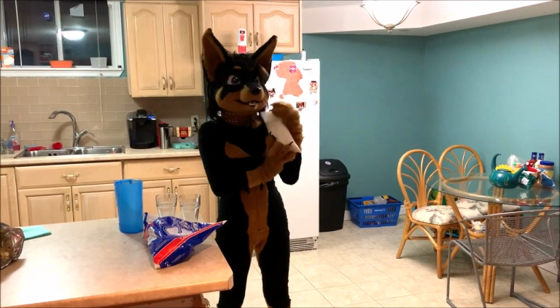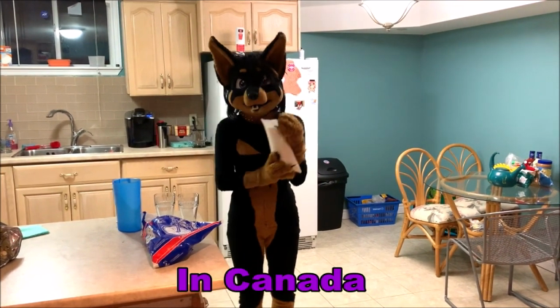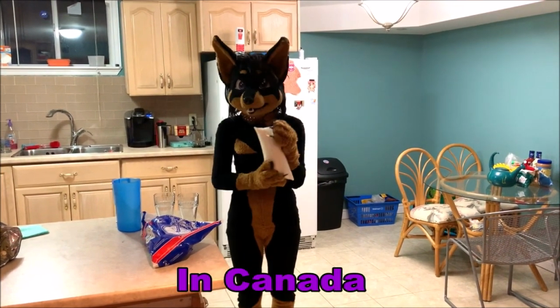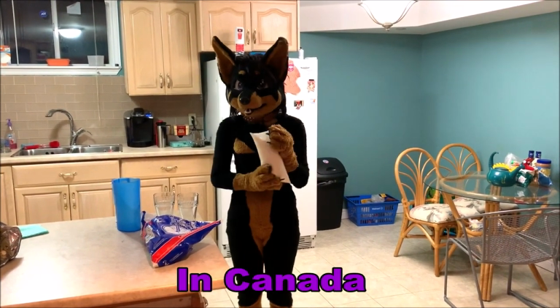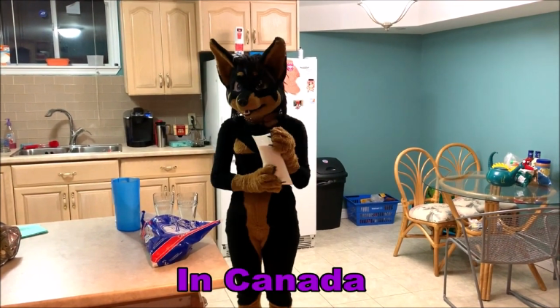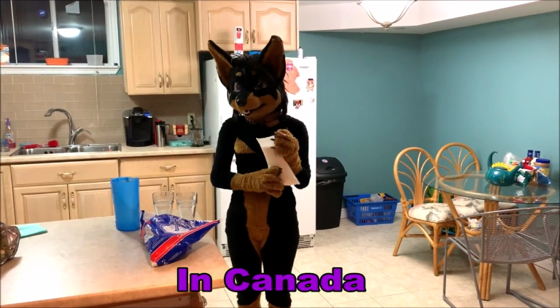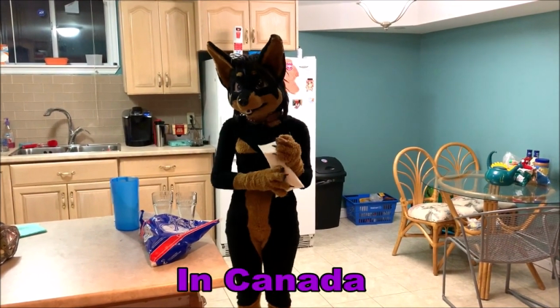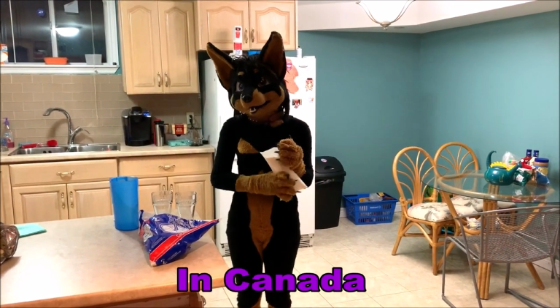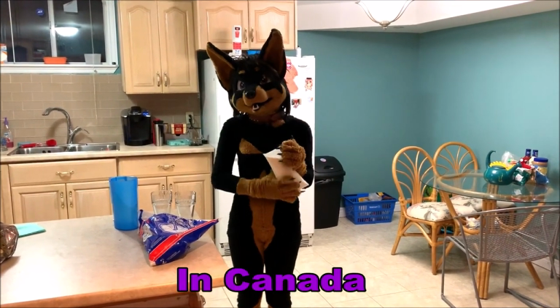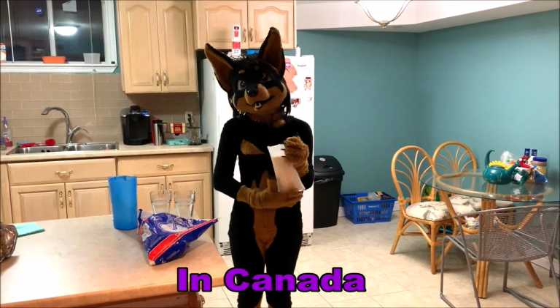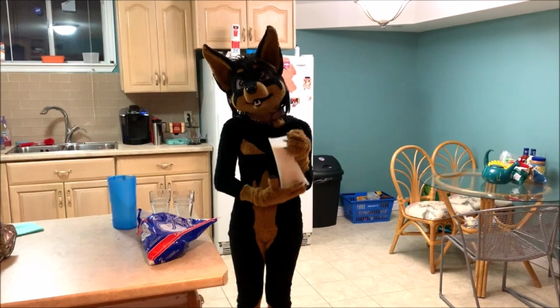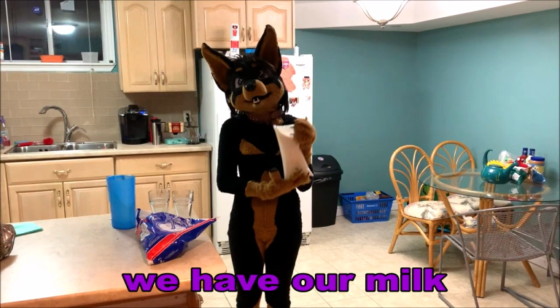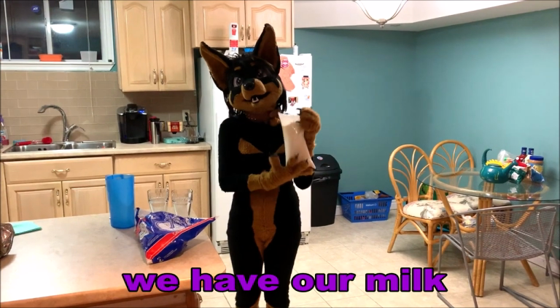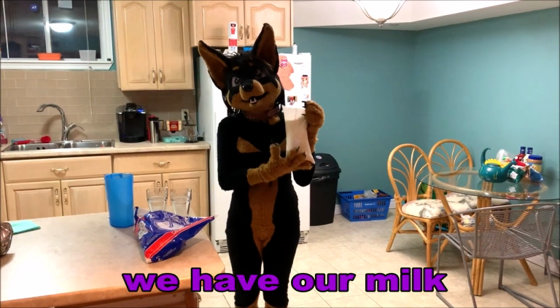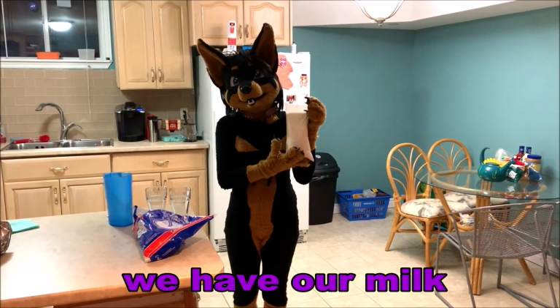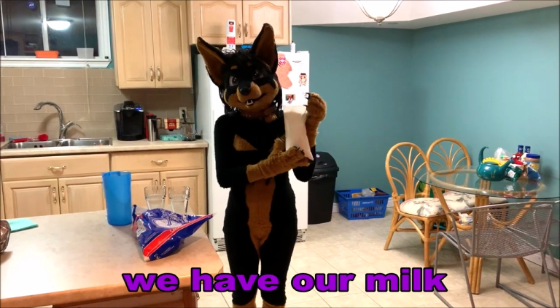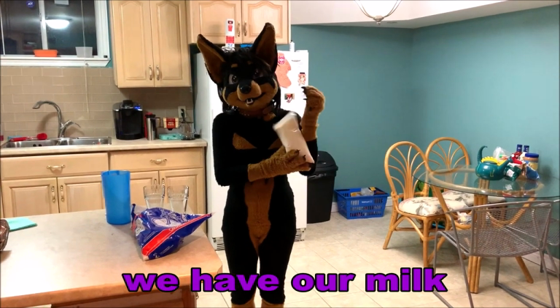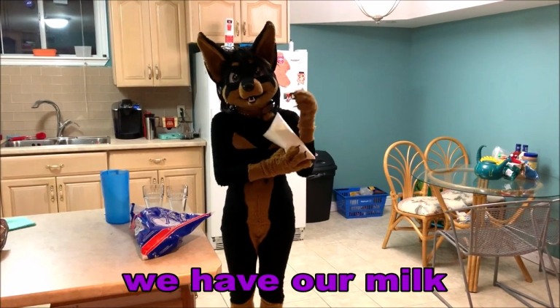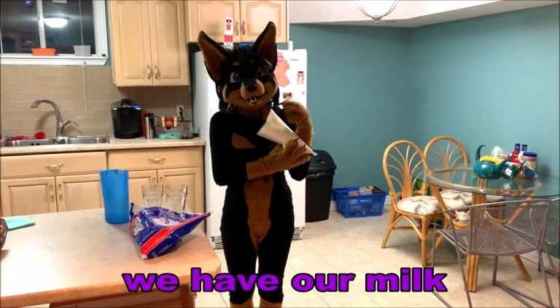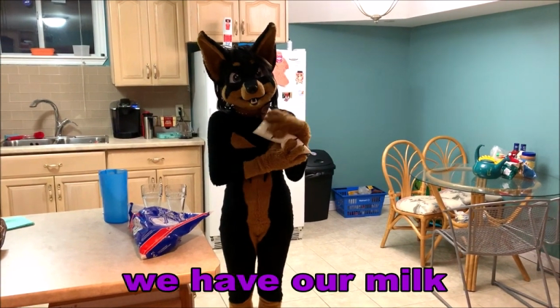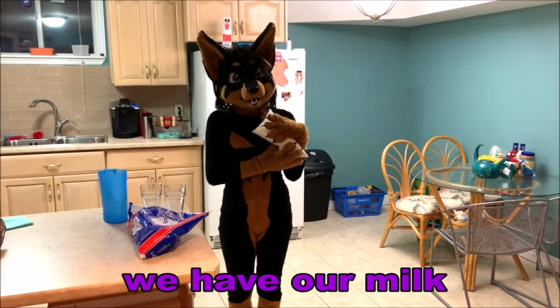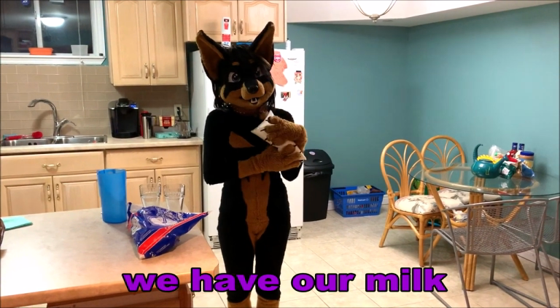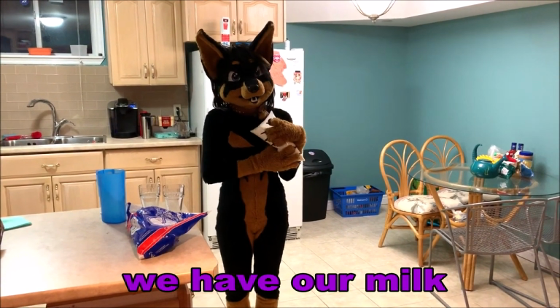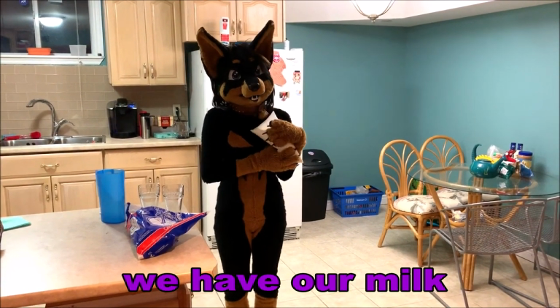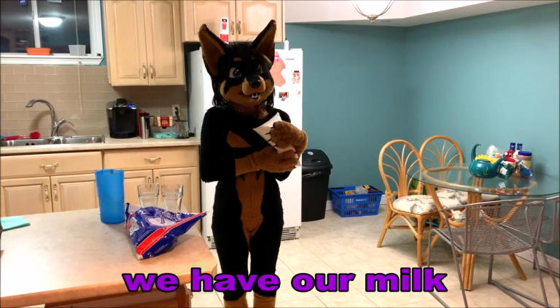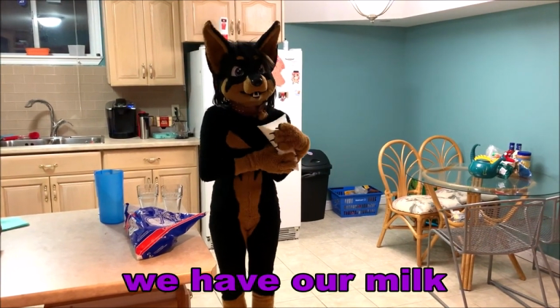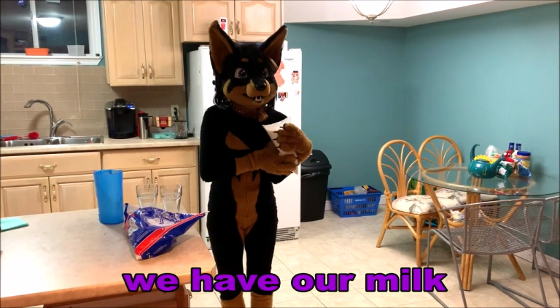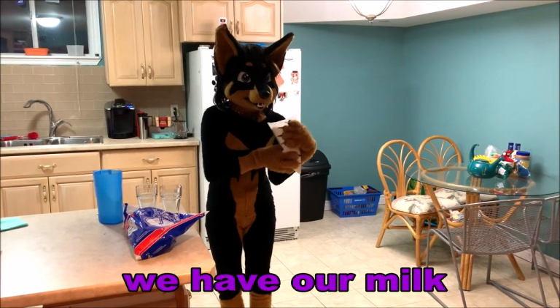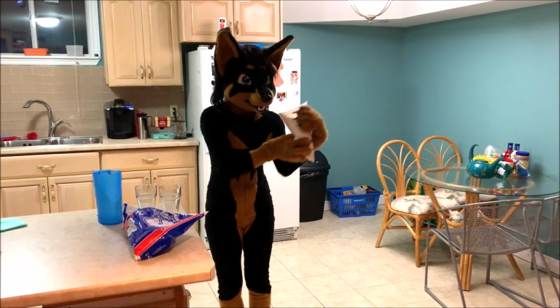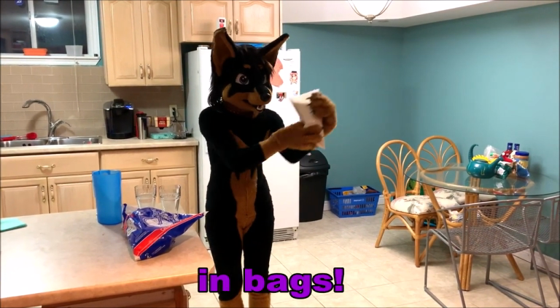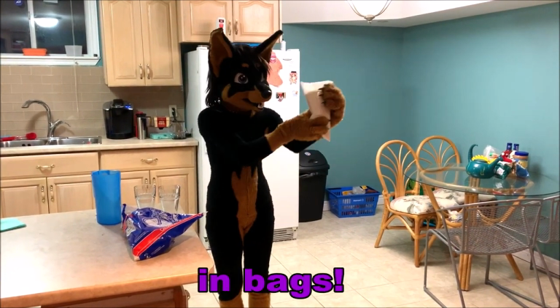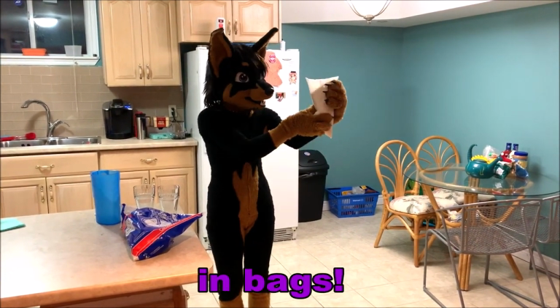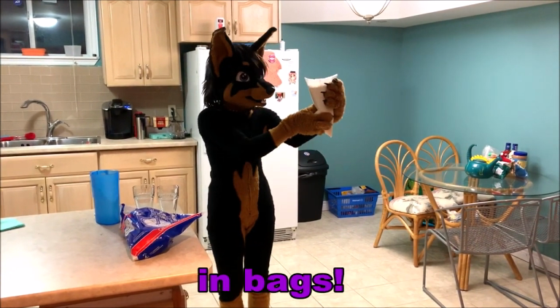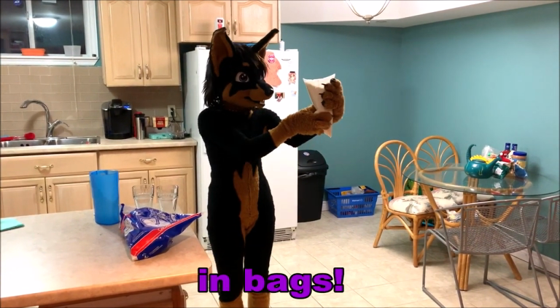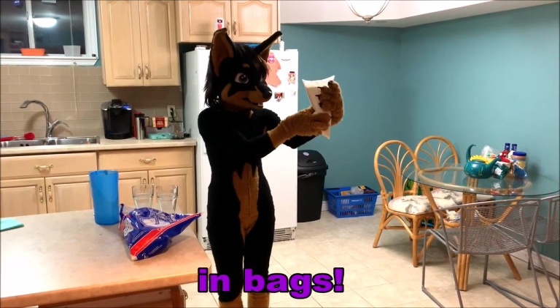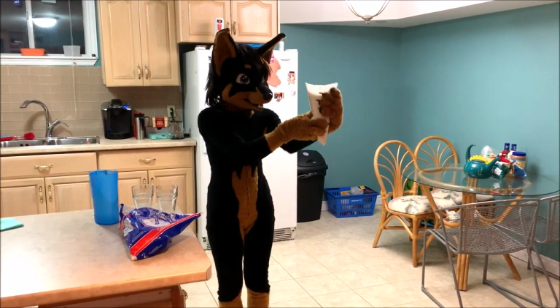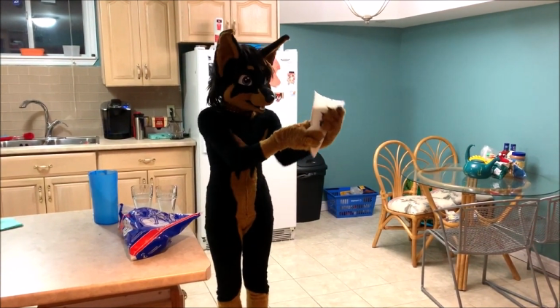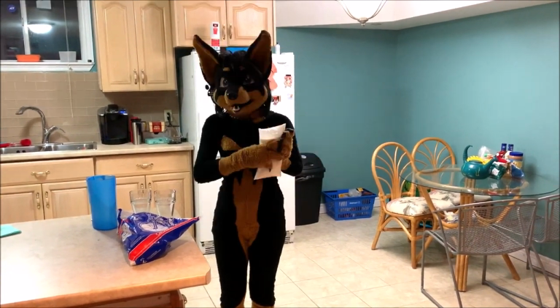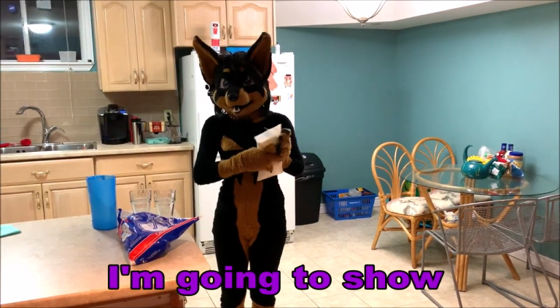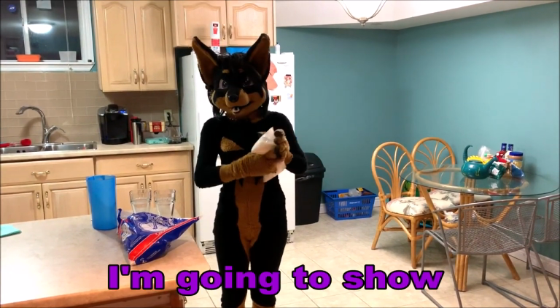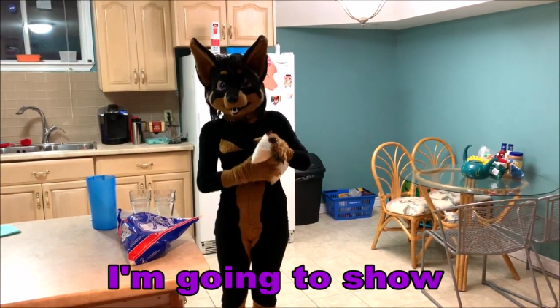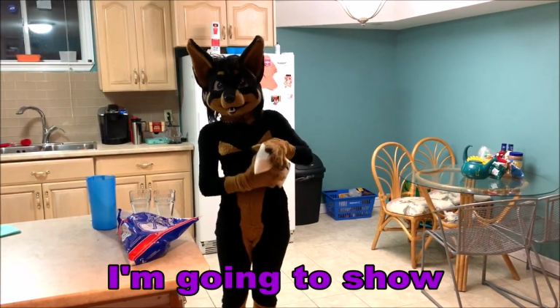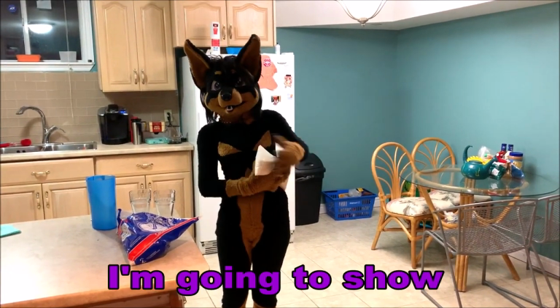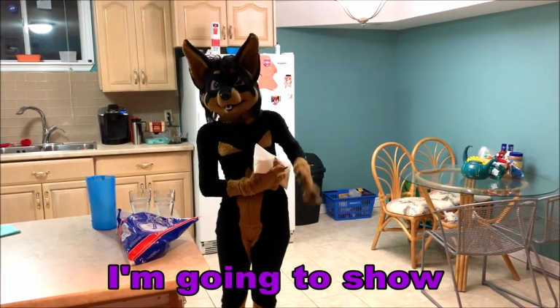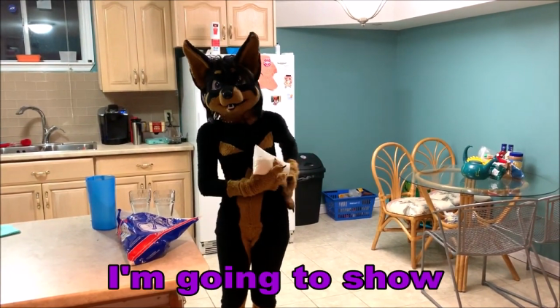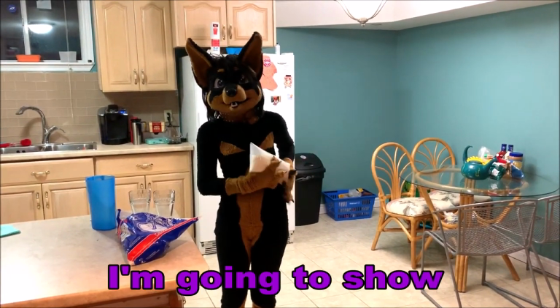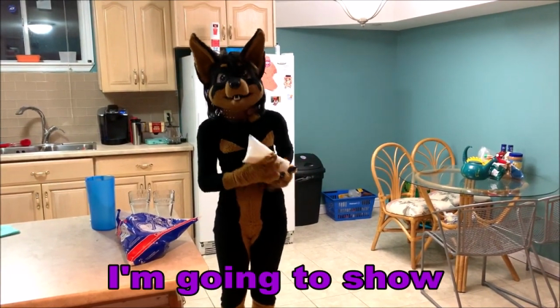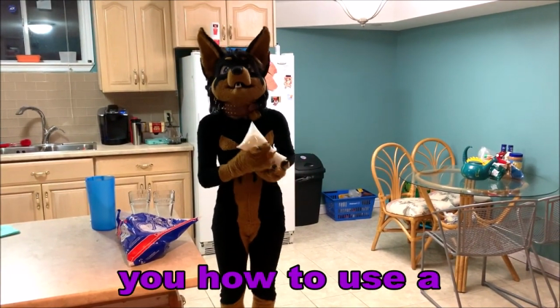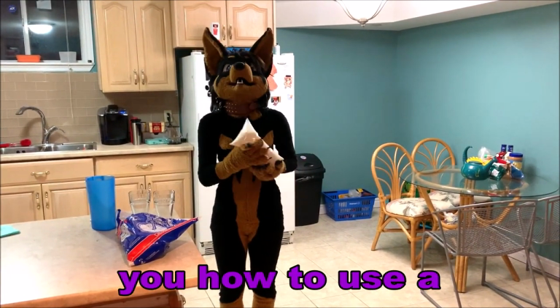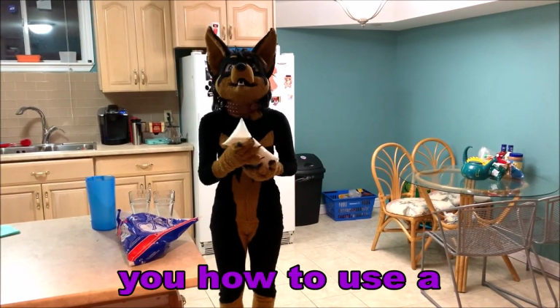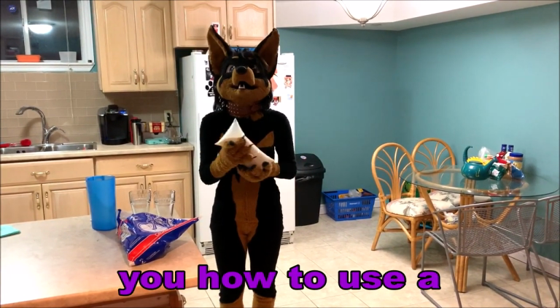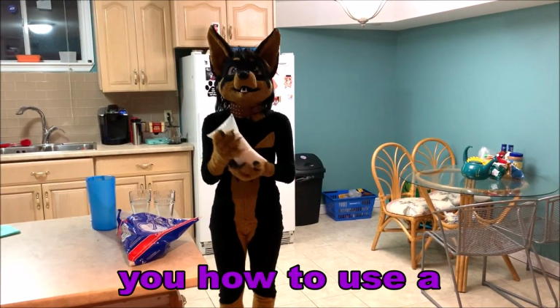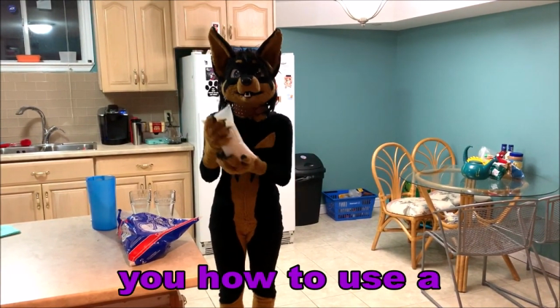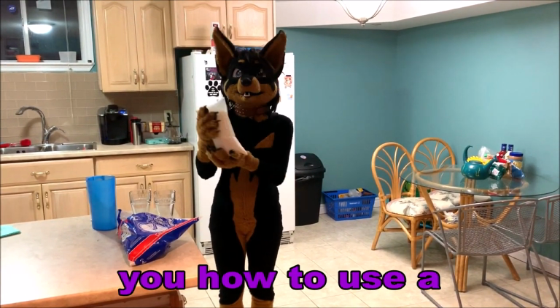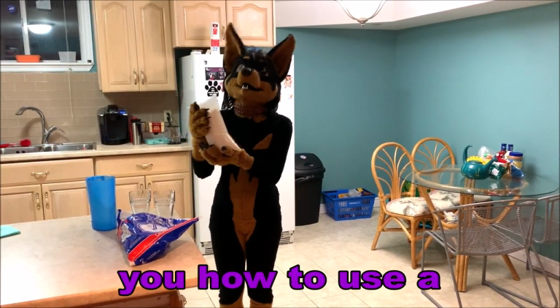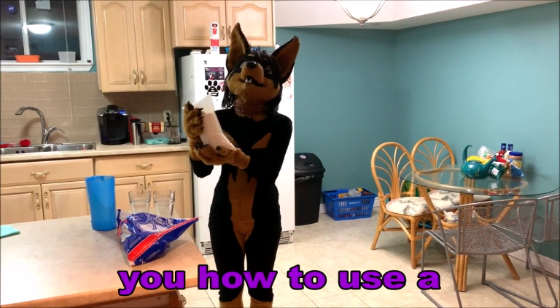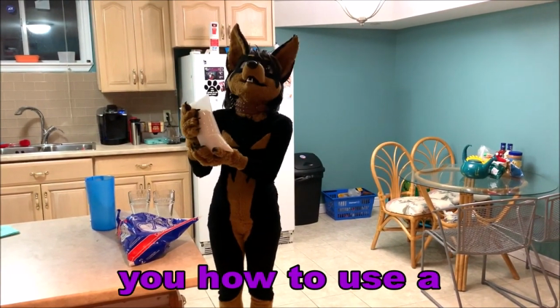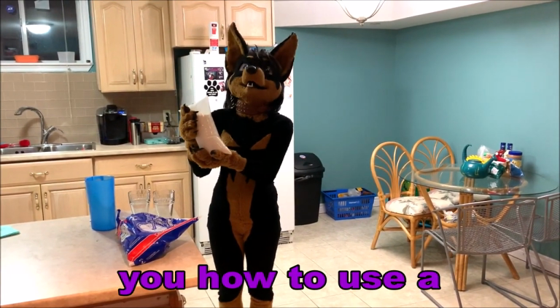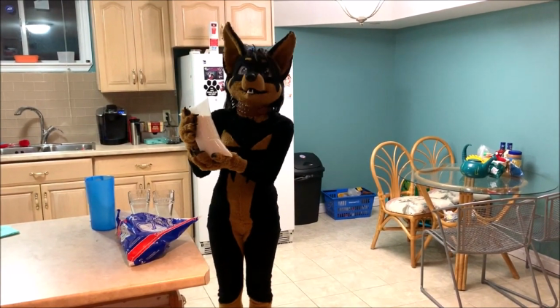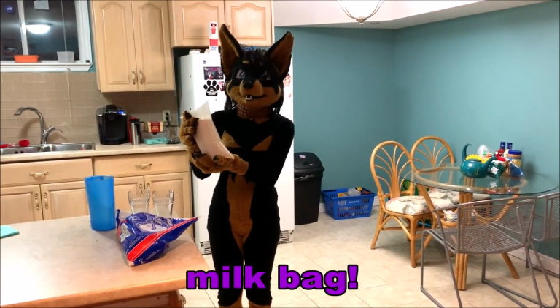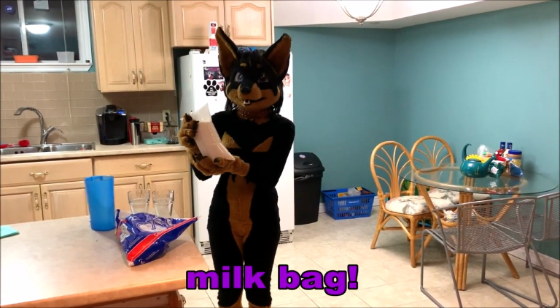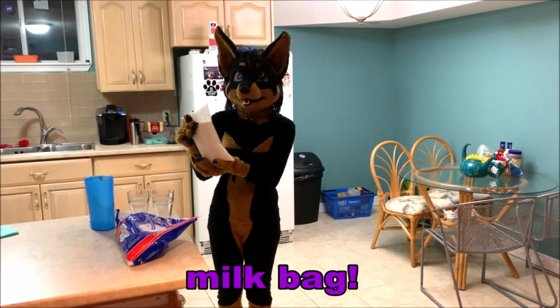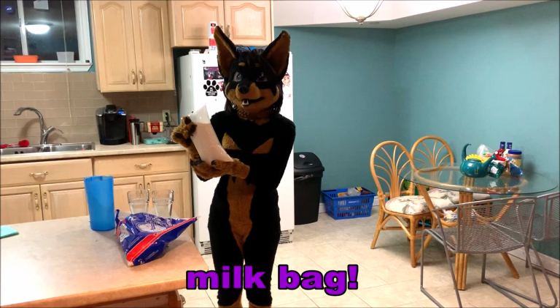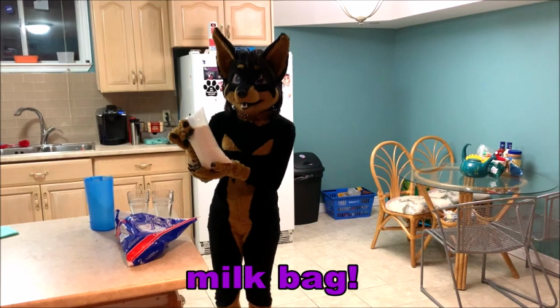In Canada, we have our milk in bags. I'm going to show you how to use a milk bag.